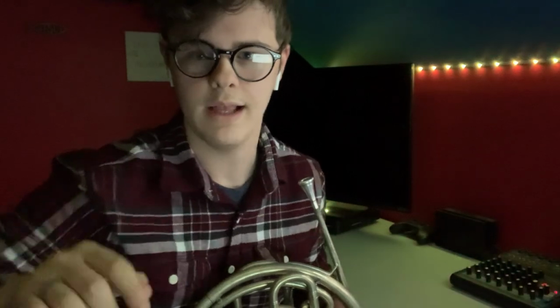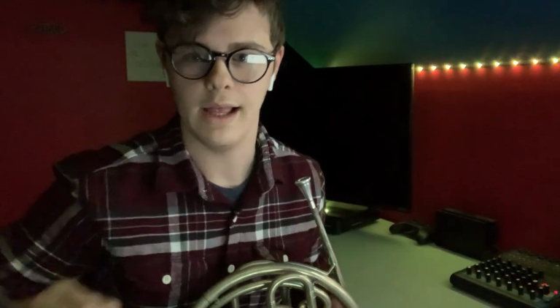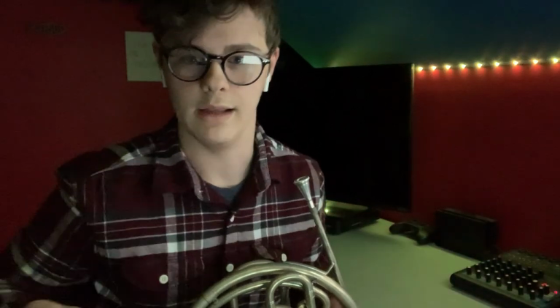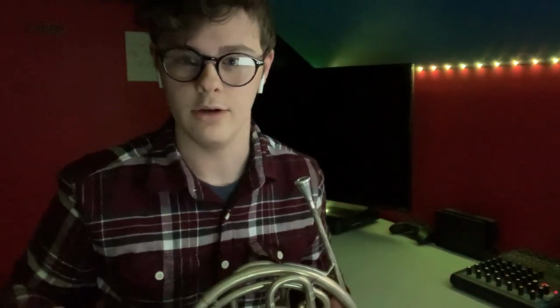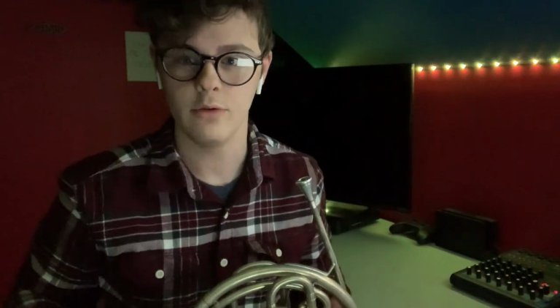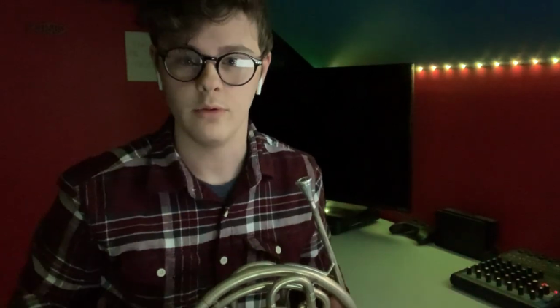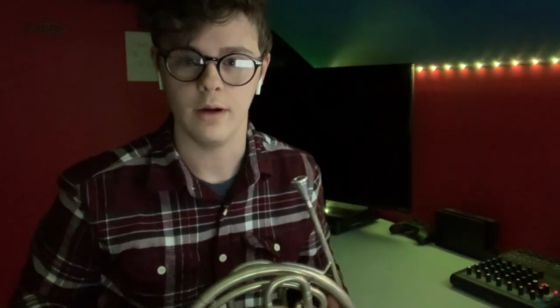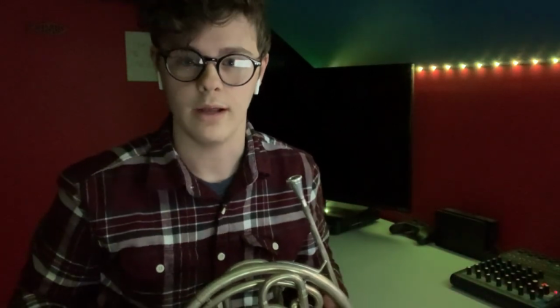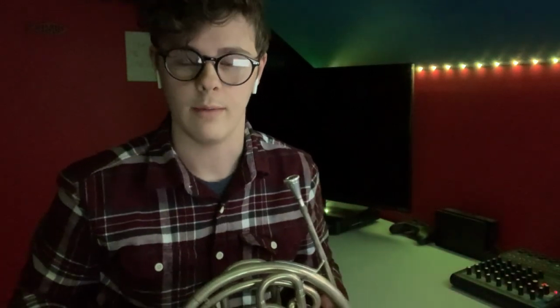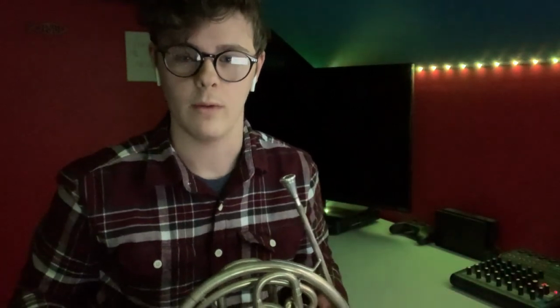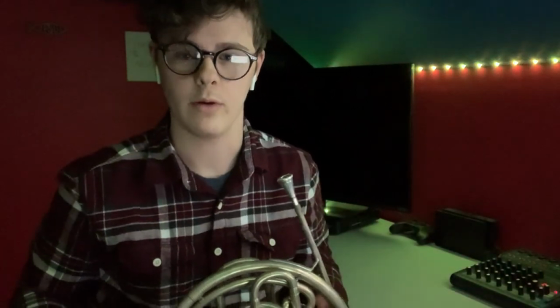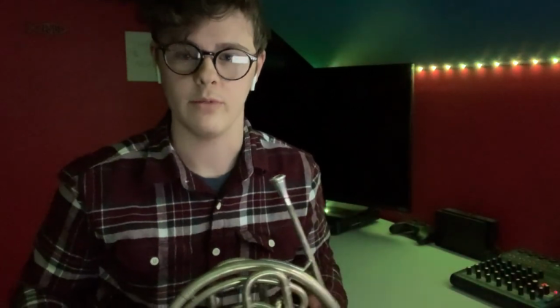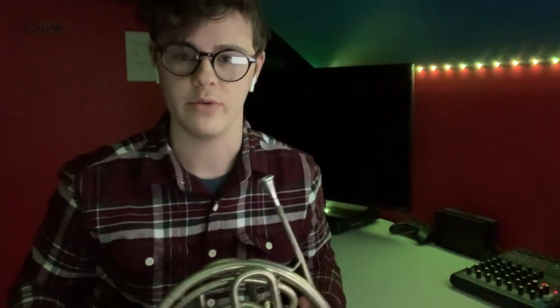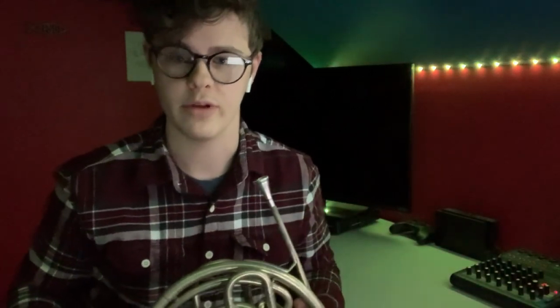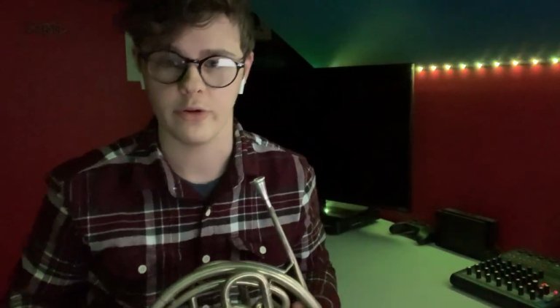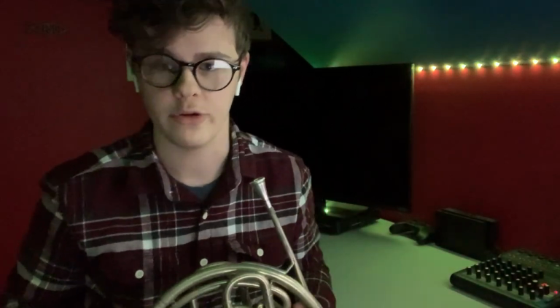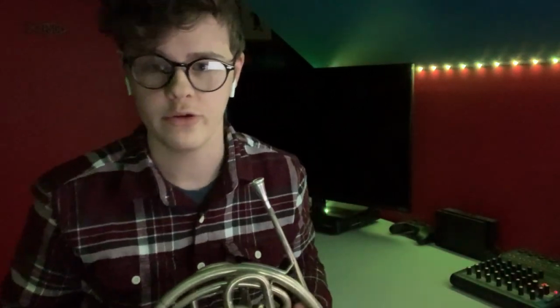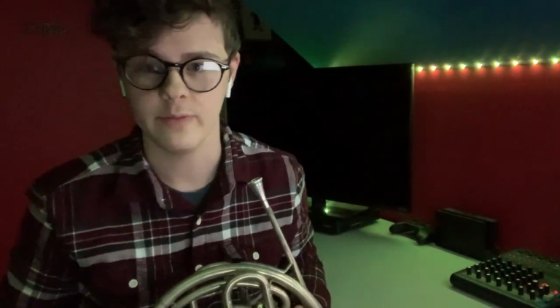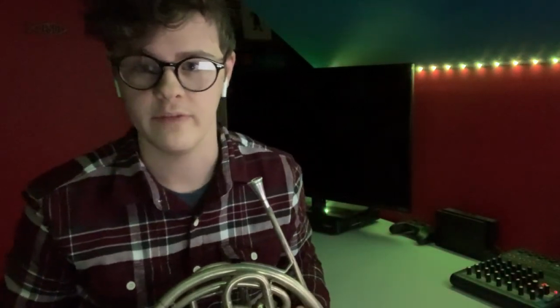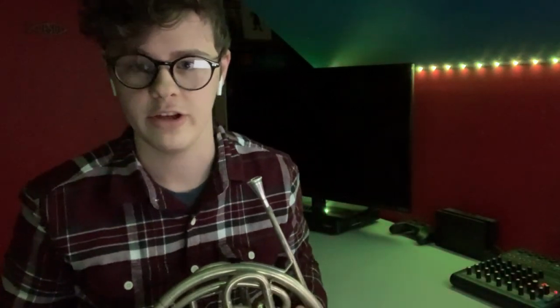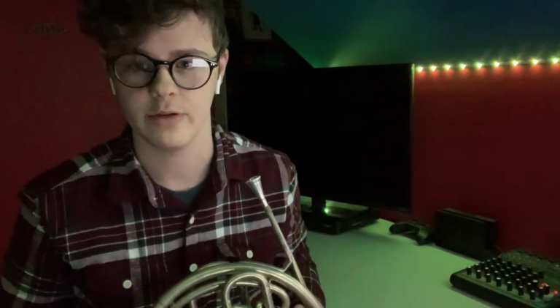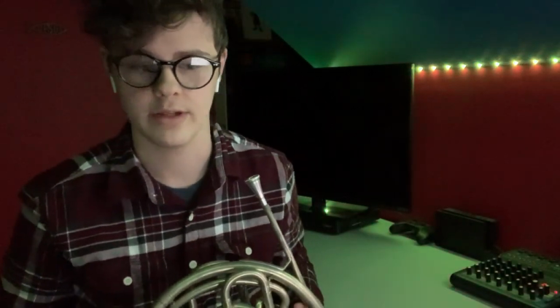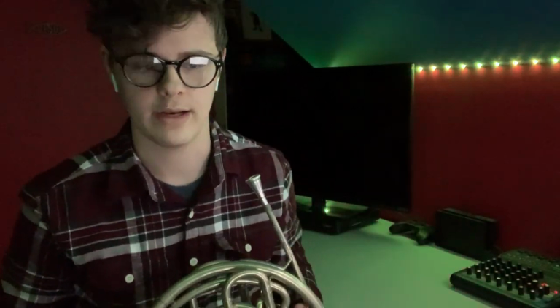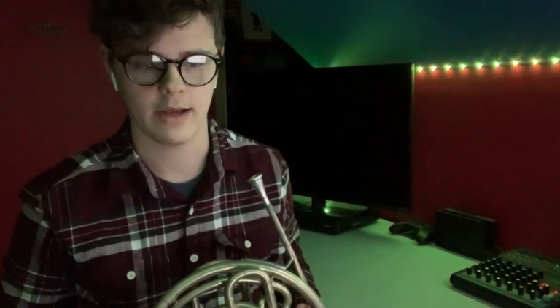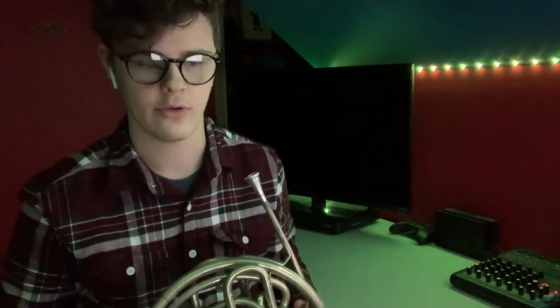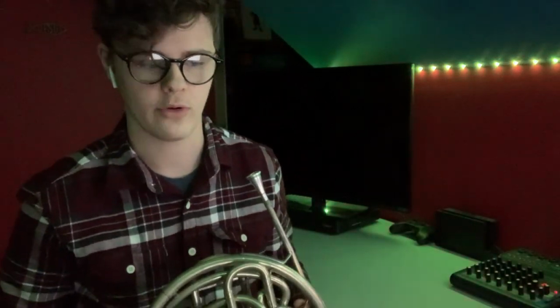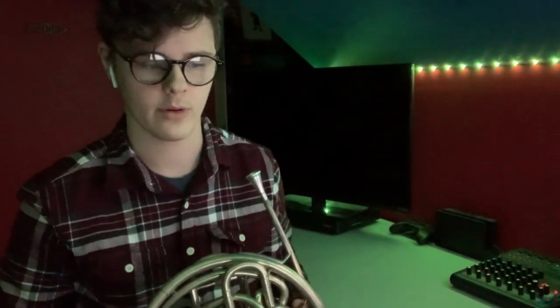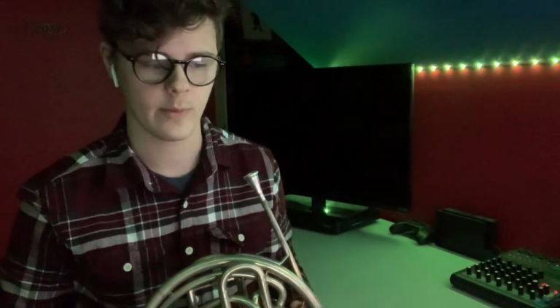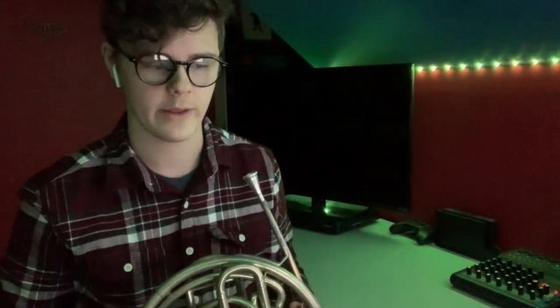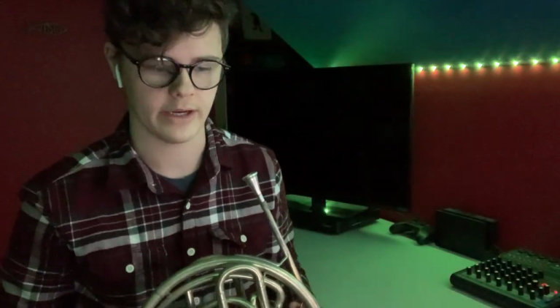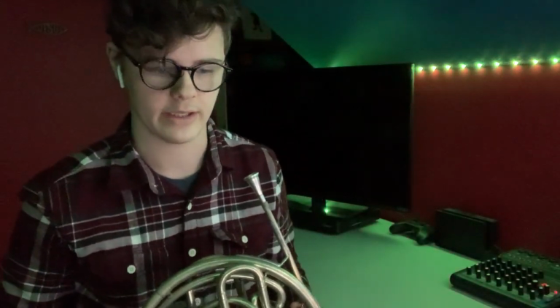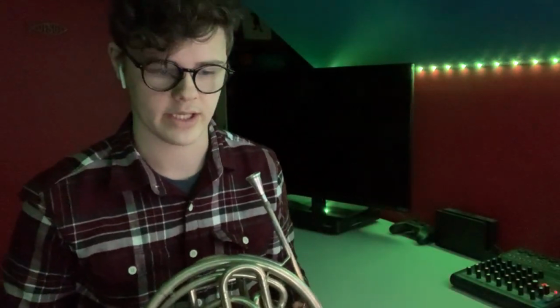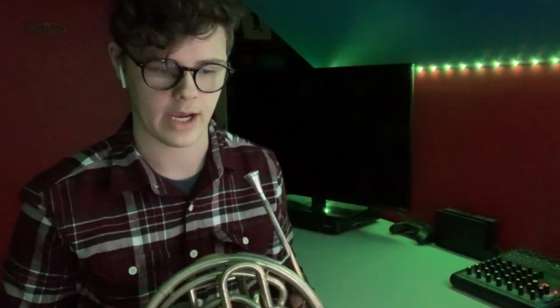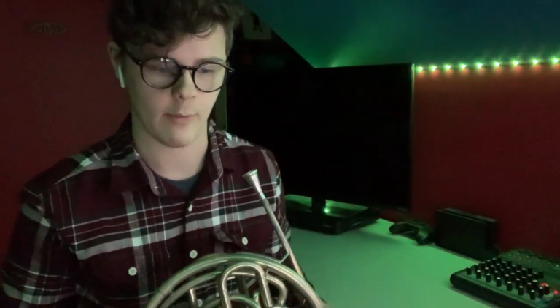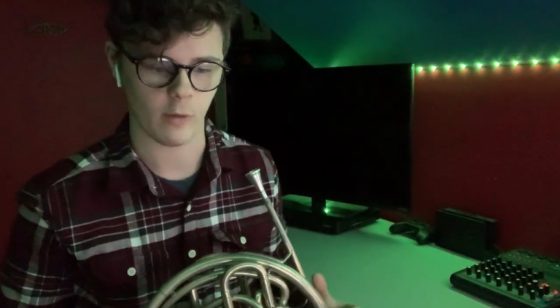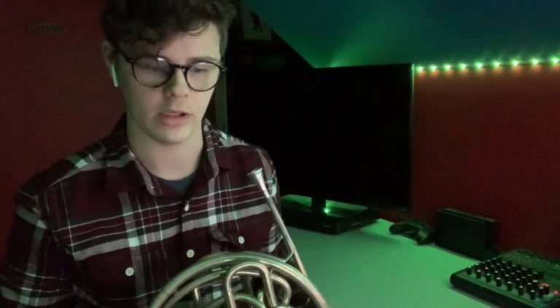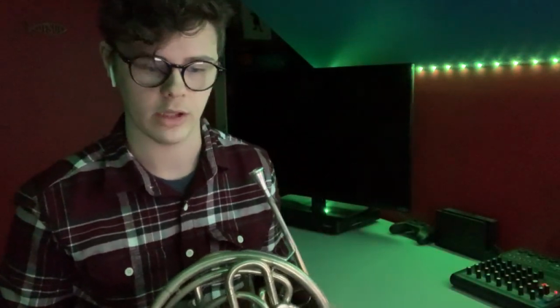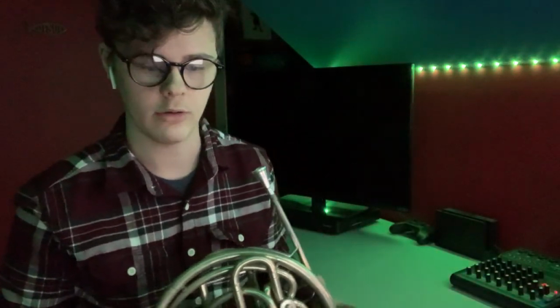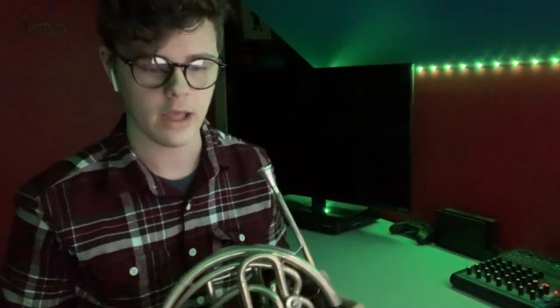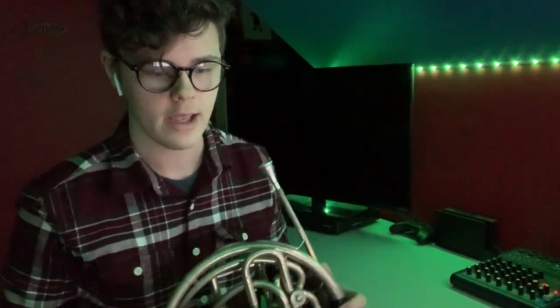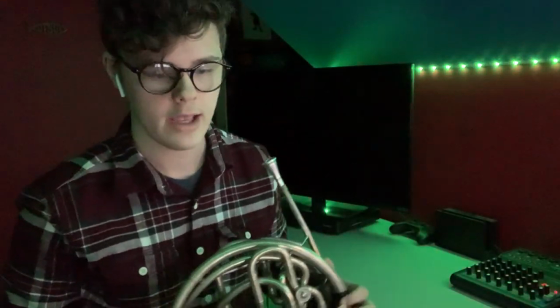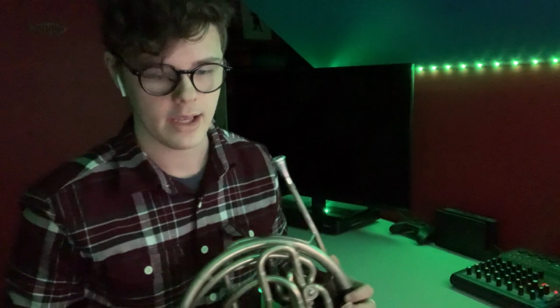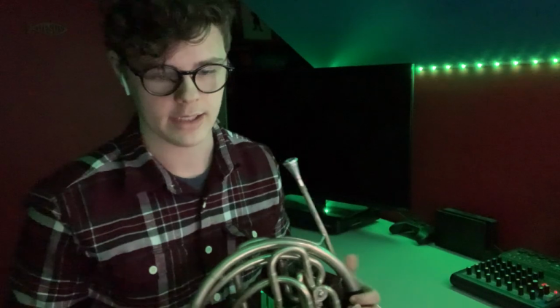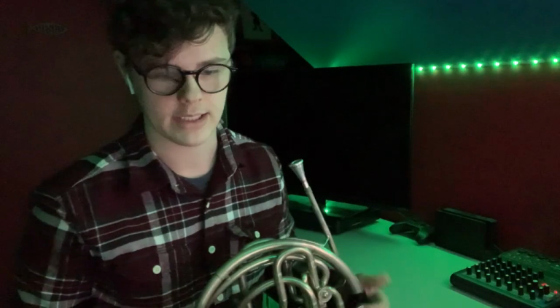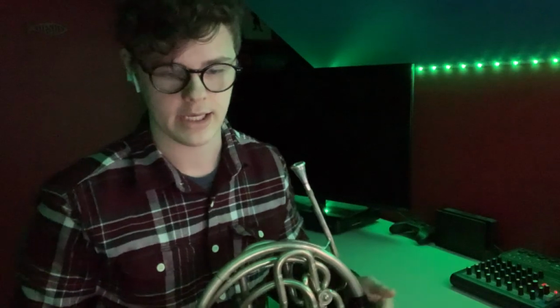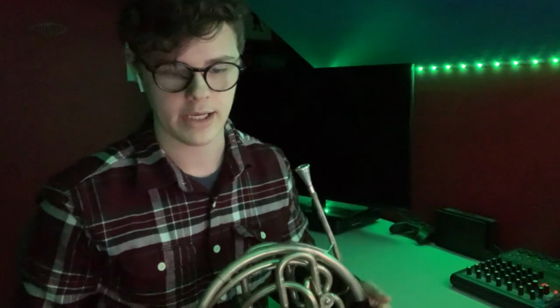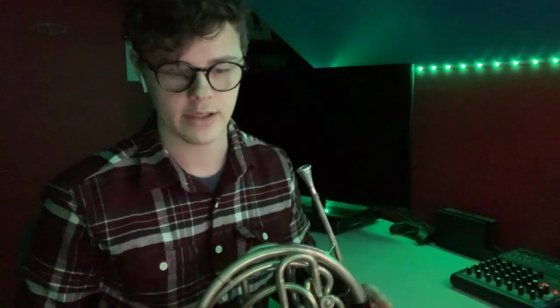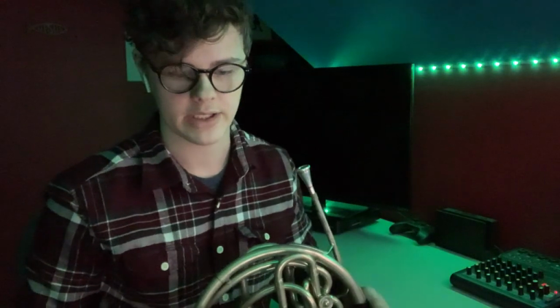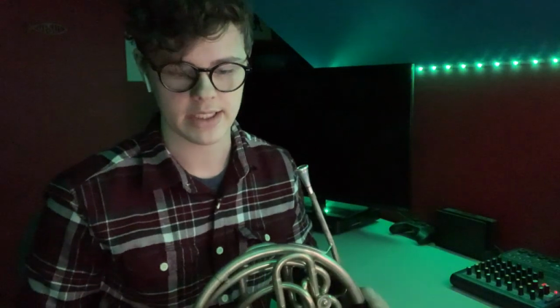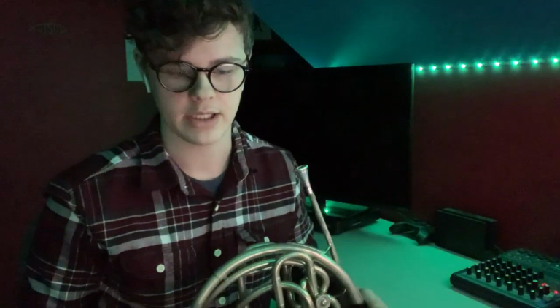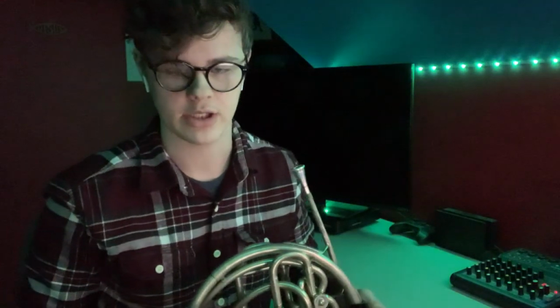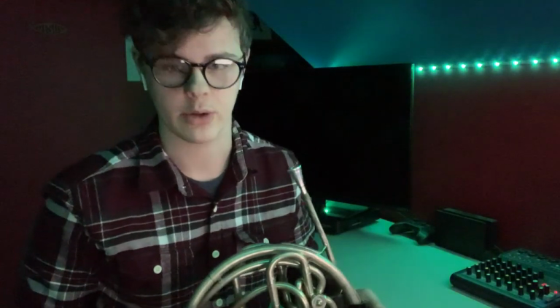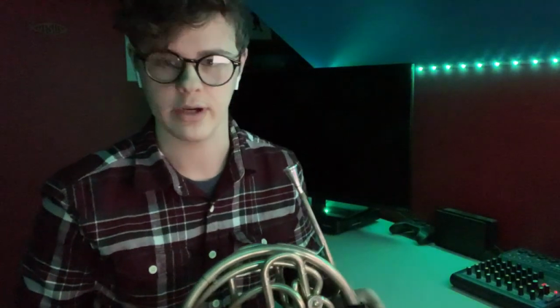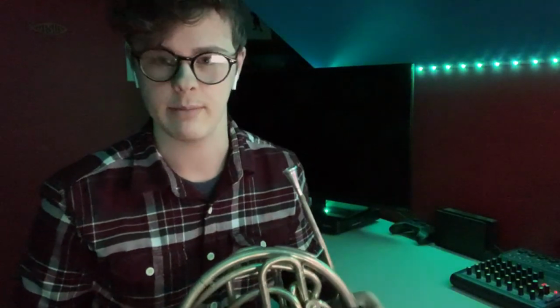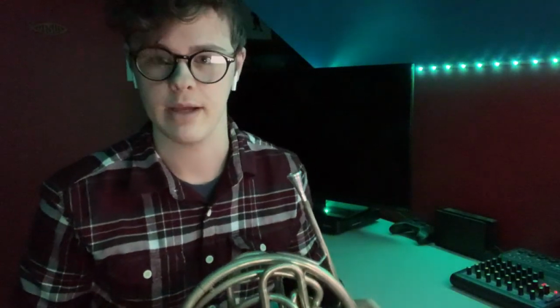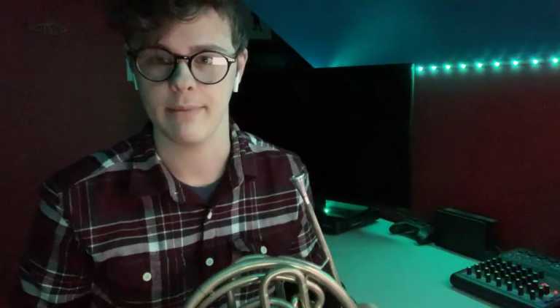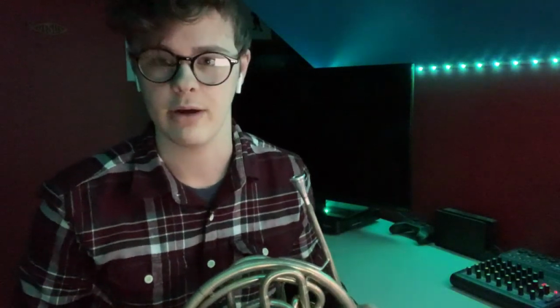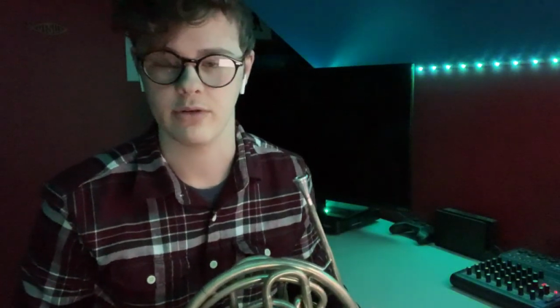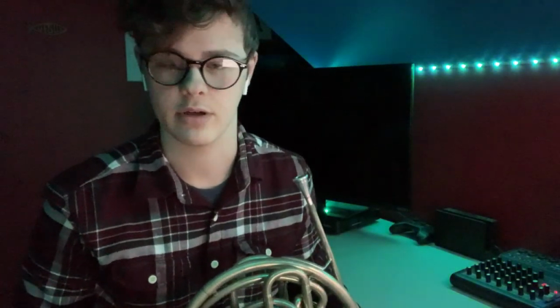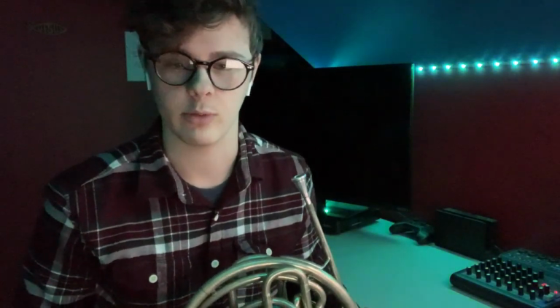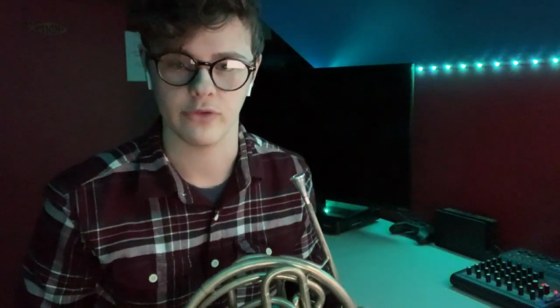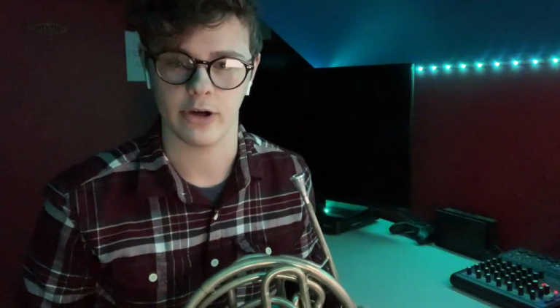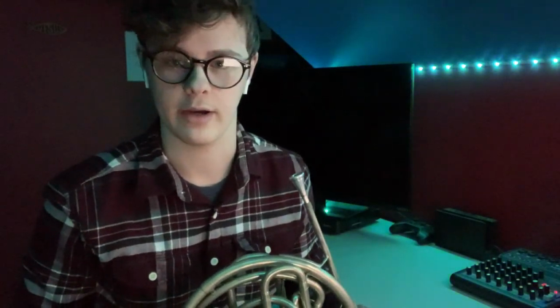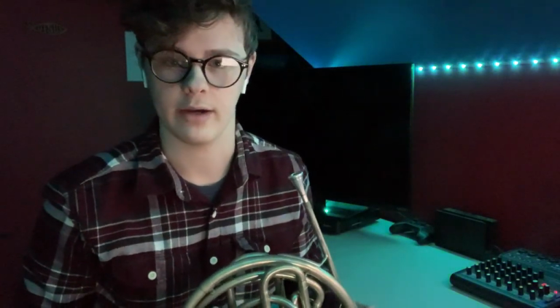Hello, and welcome to another YouTube video today on Horned Things. I am Will Lowe, and today's lesson is going to be about double-tonguing.